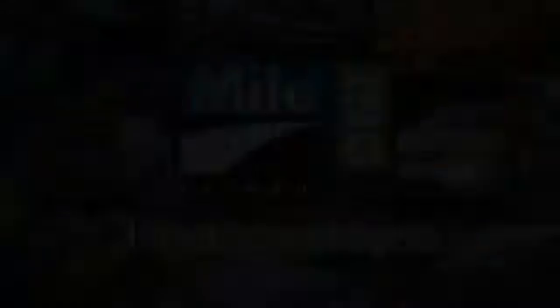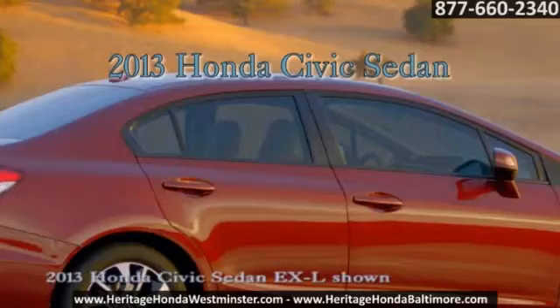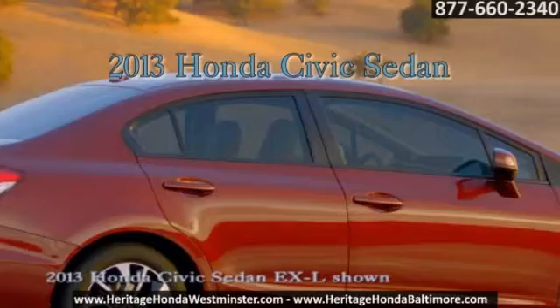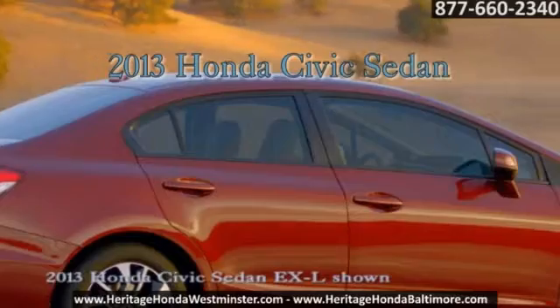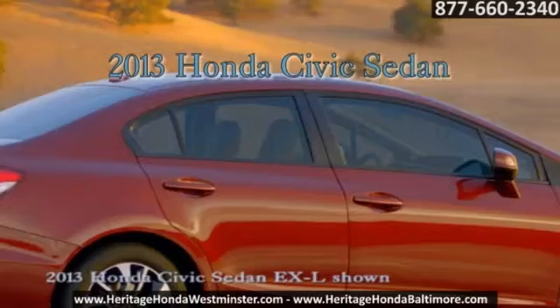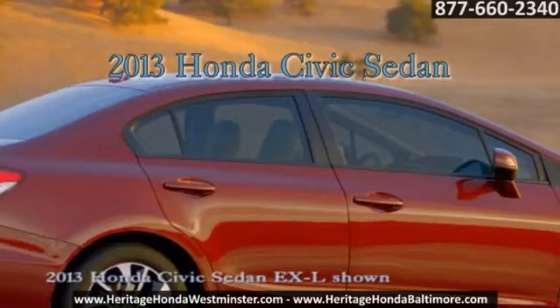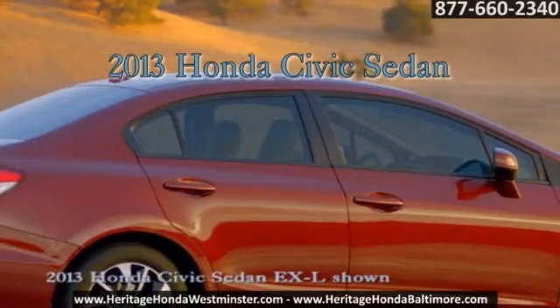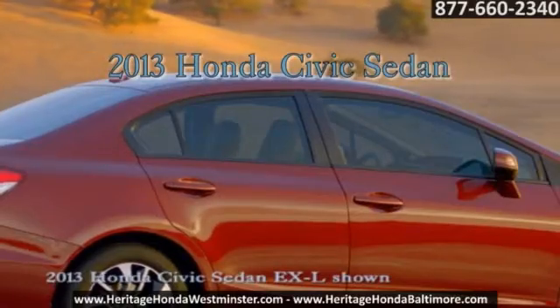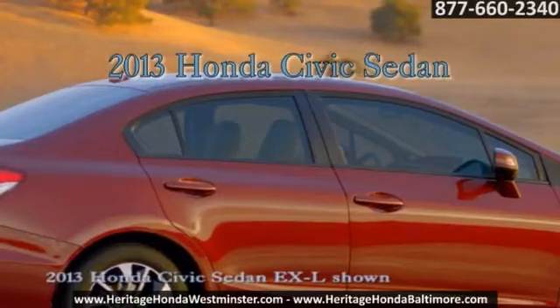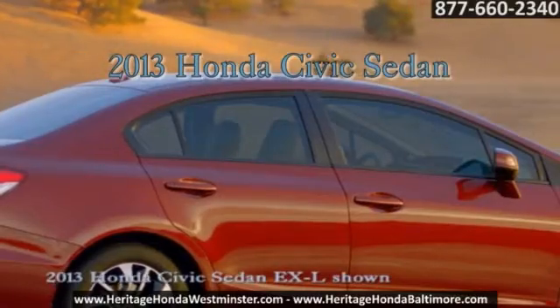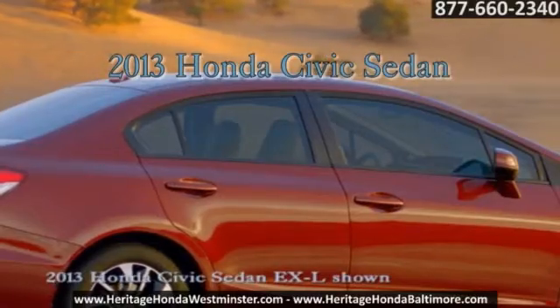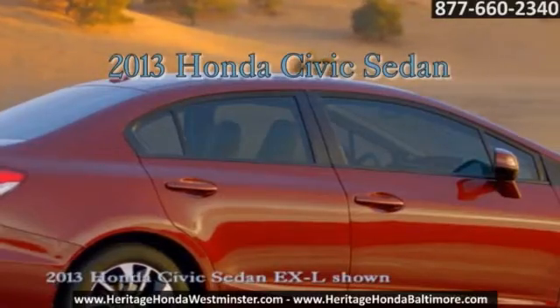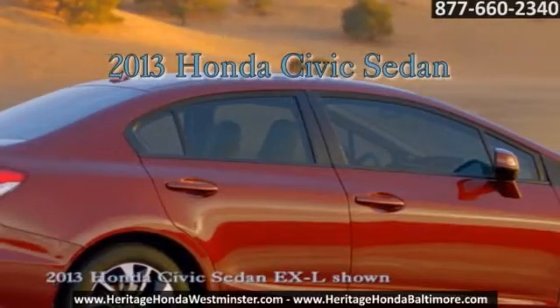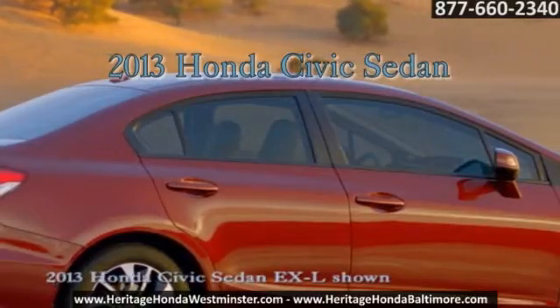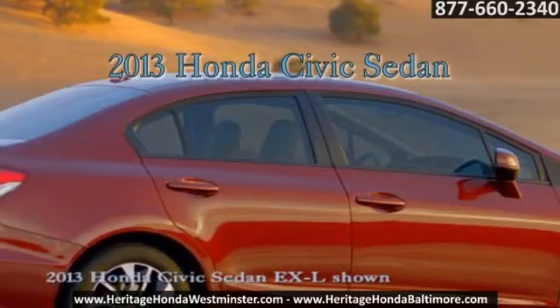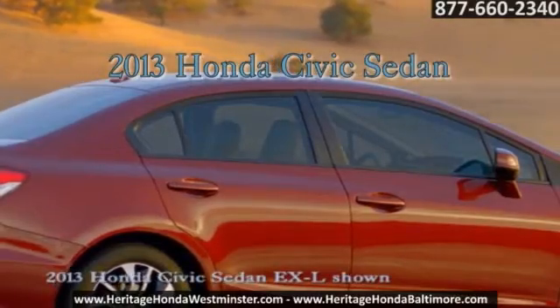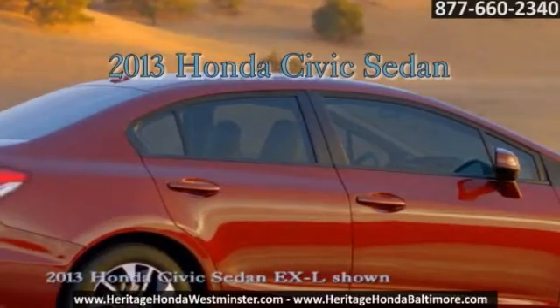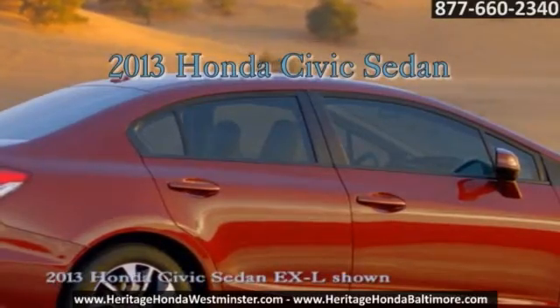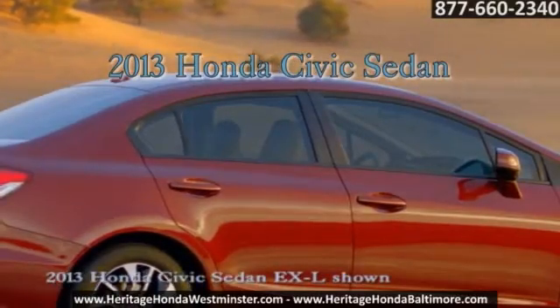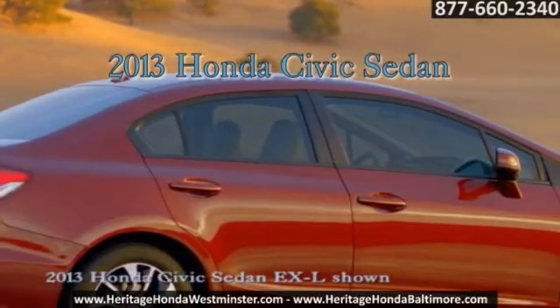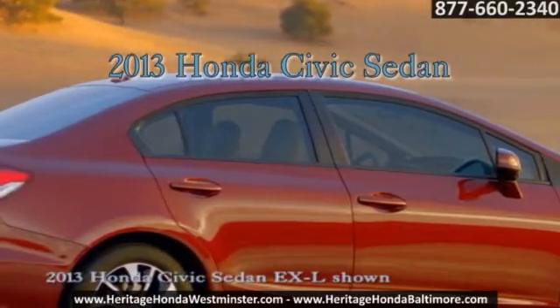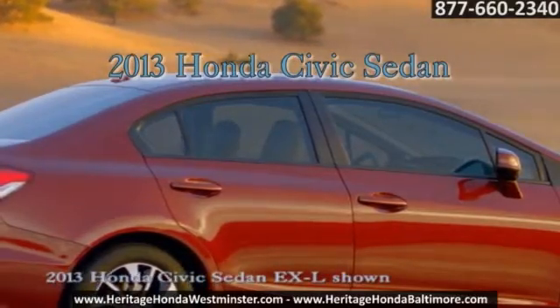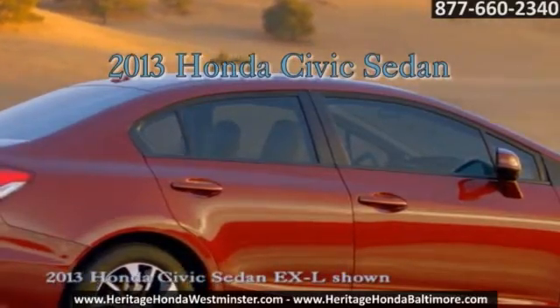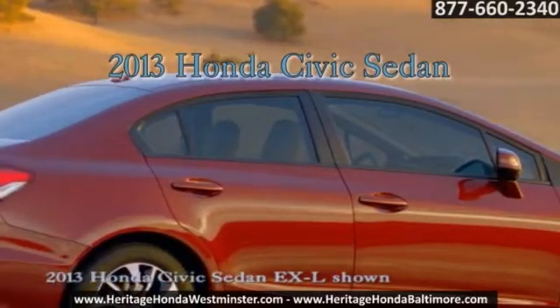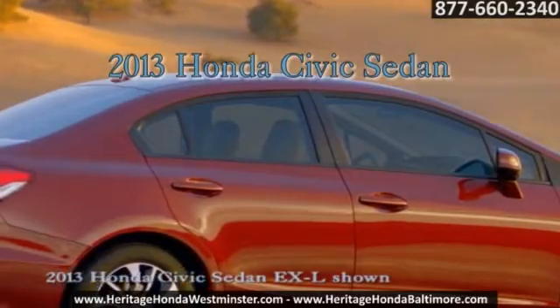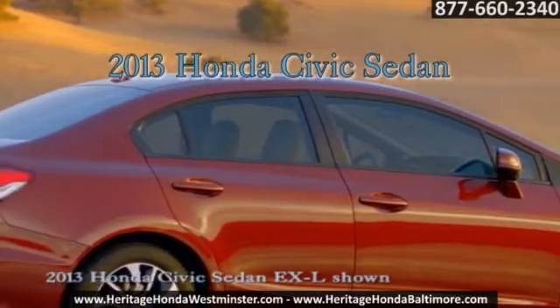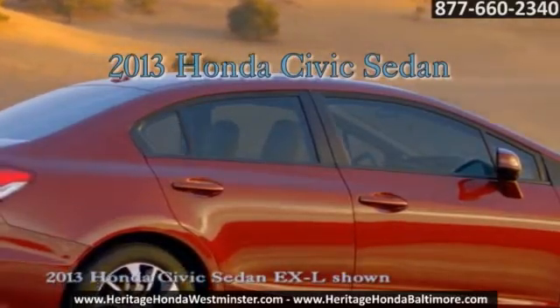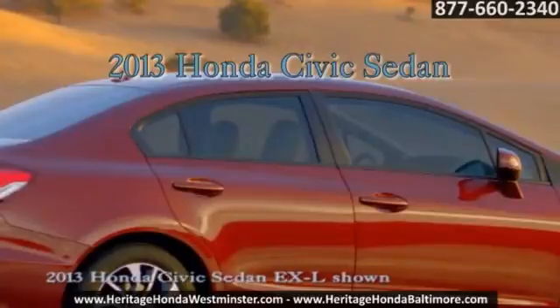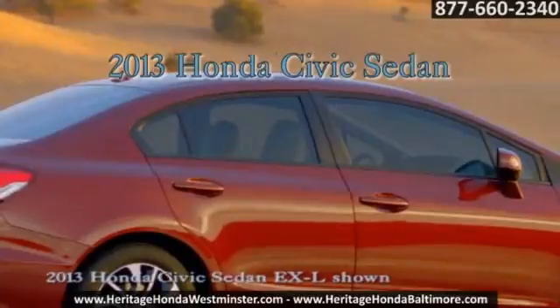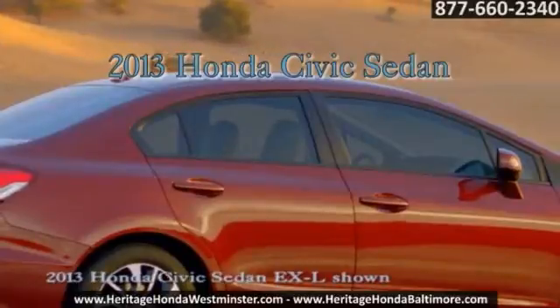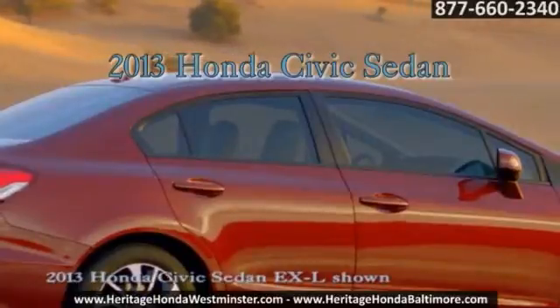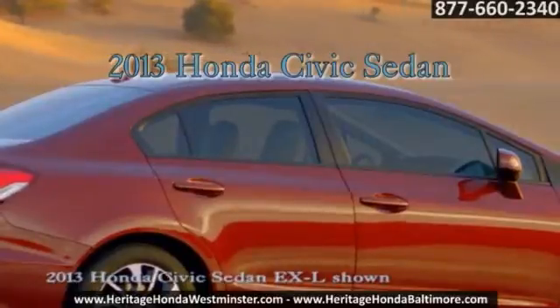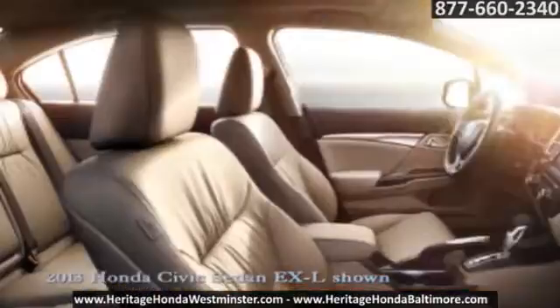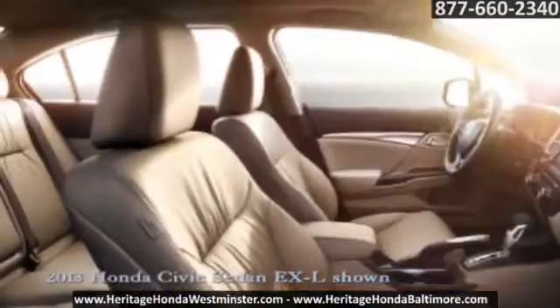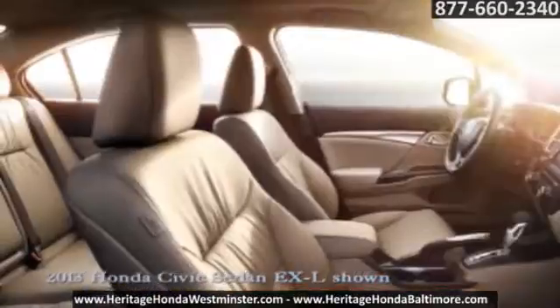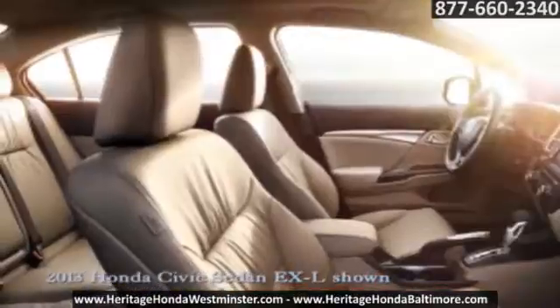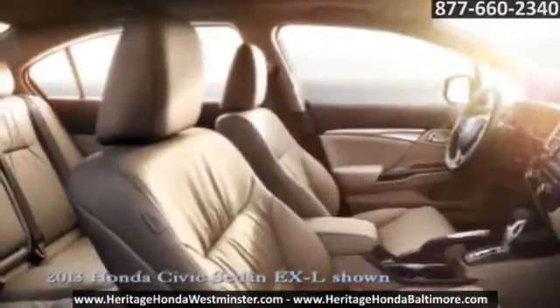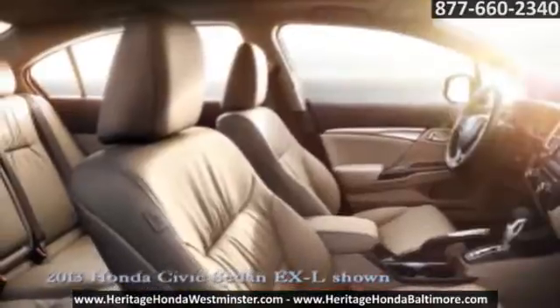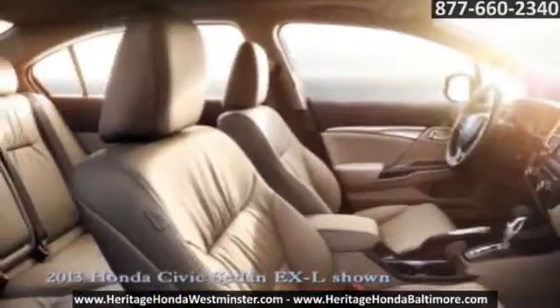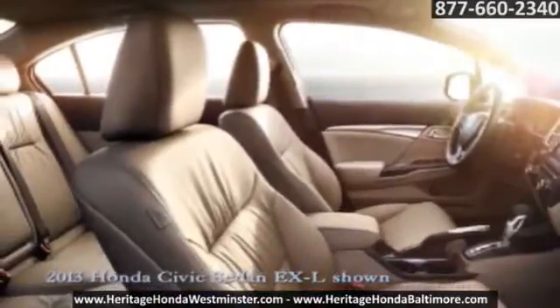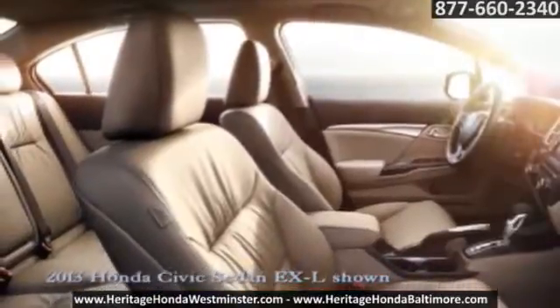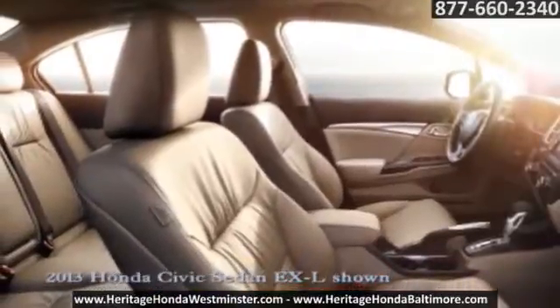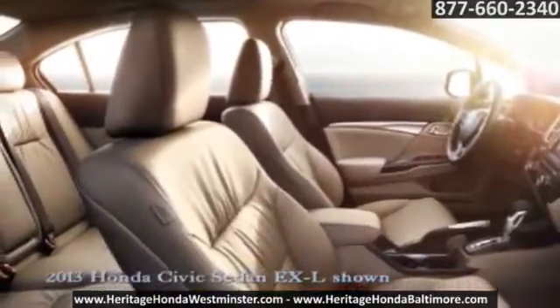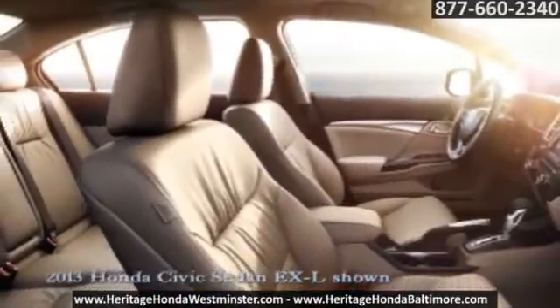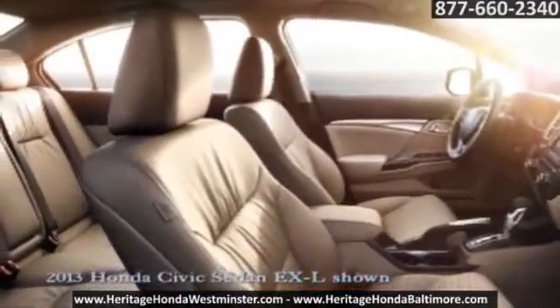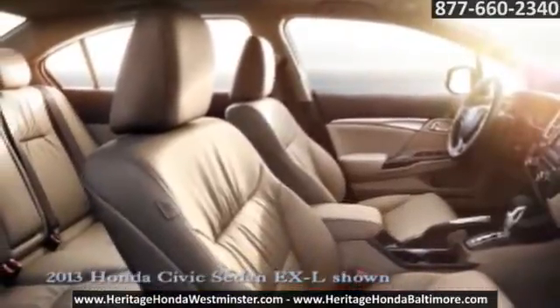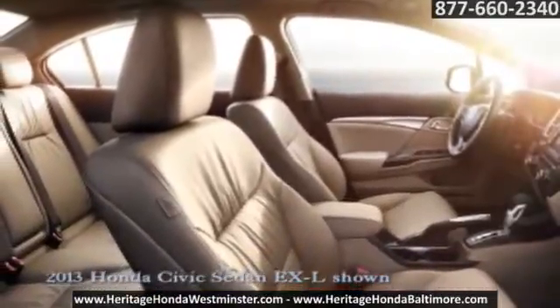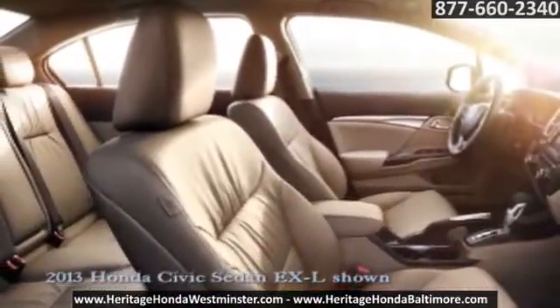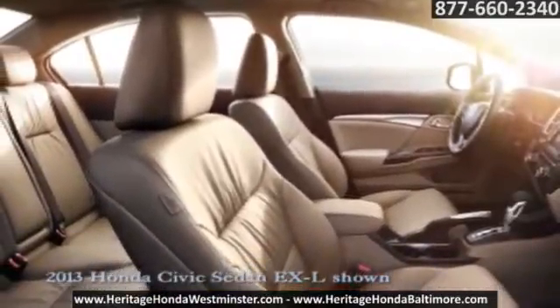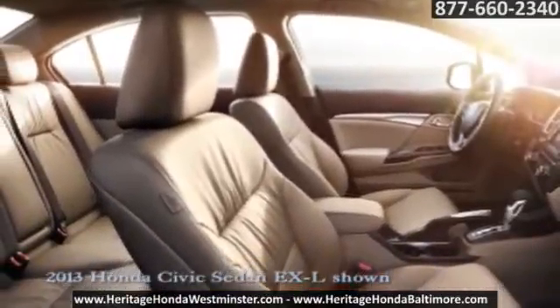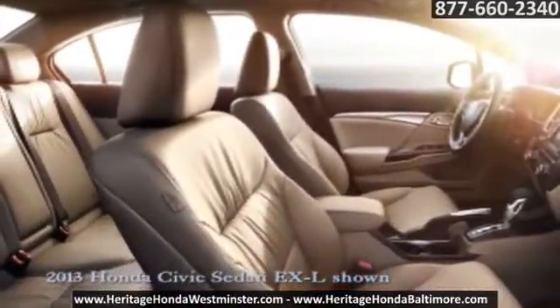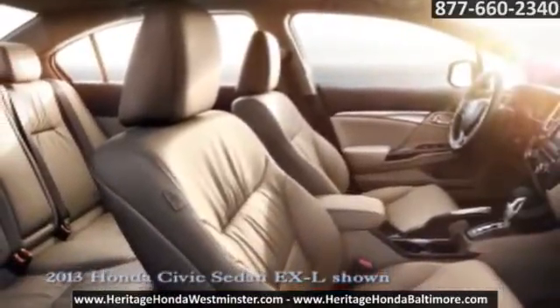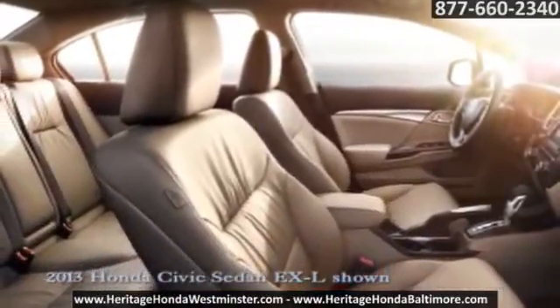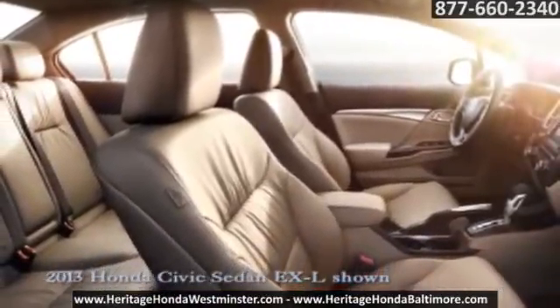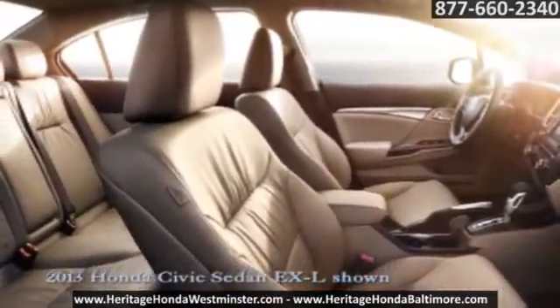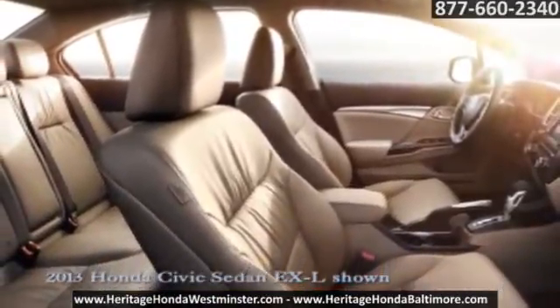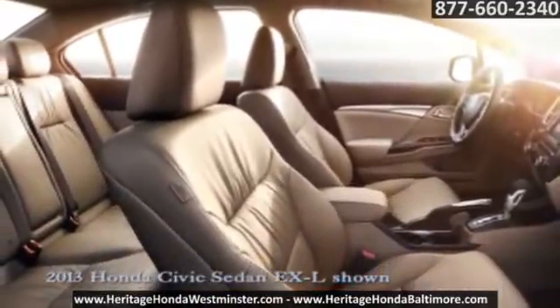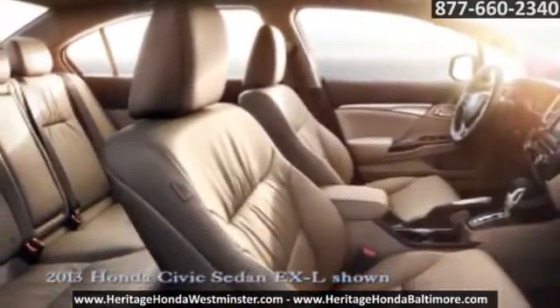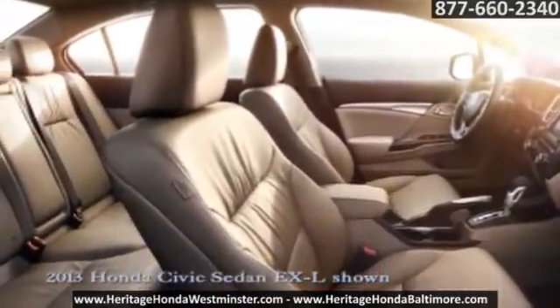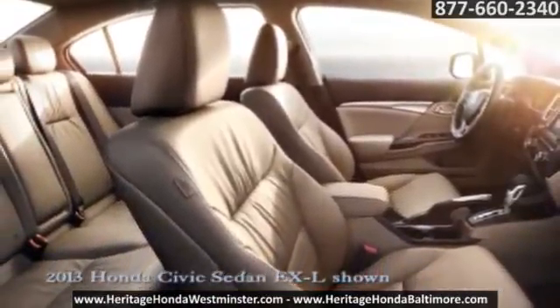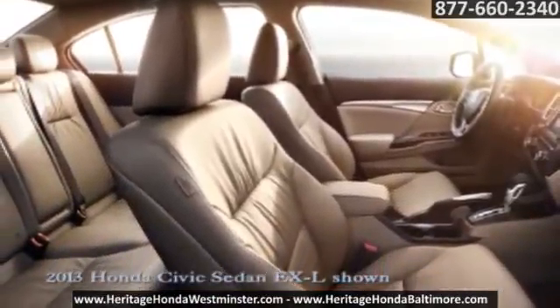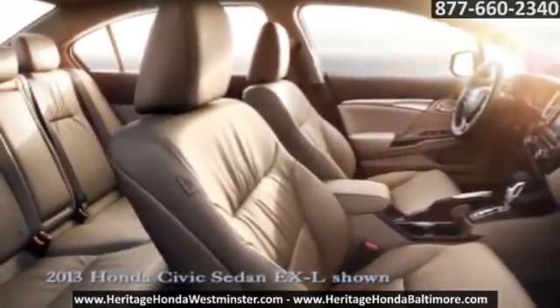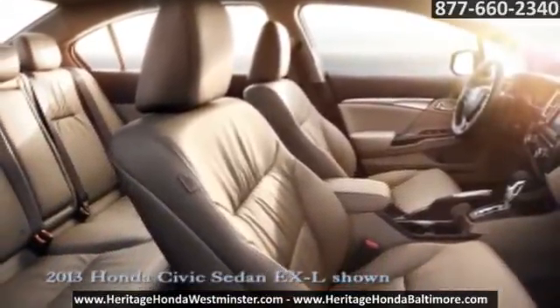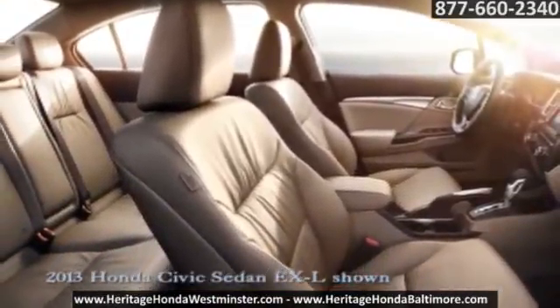The bold new 2013 Civic Sedan. Inside, the Civic Sedan is a sensory experience.